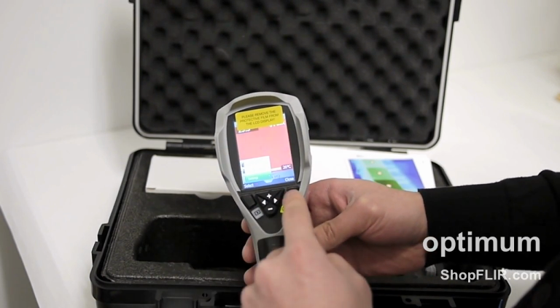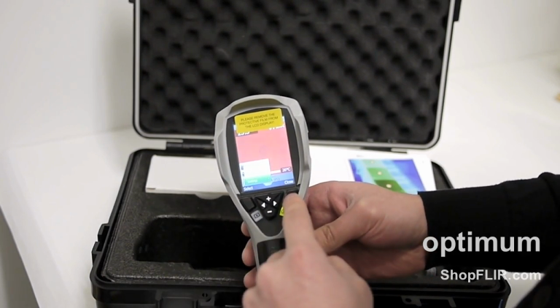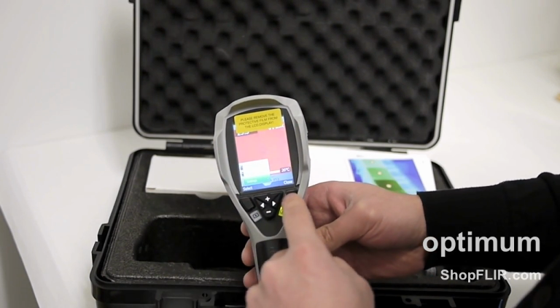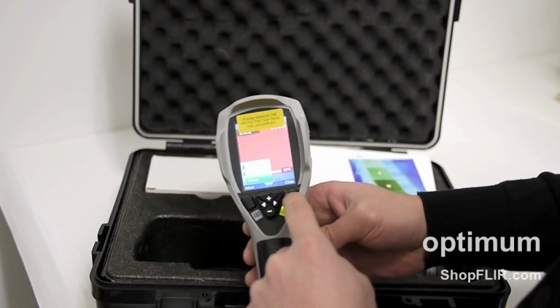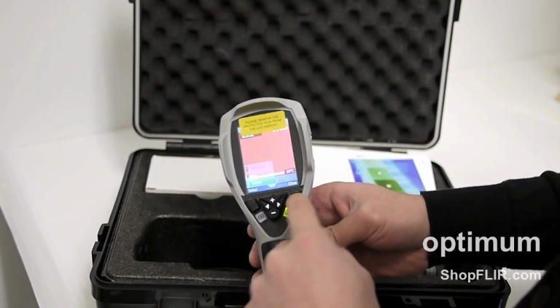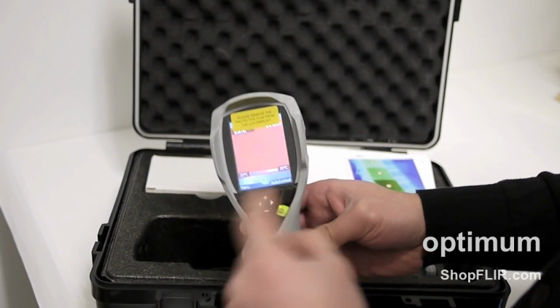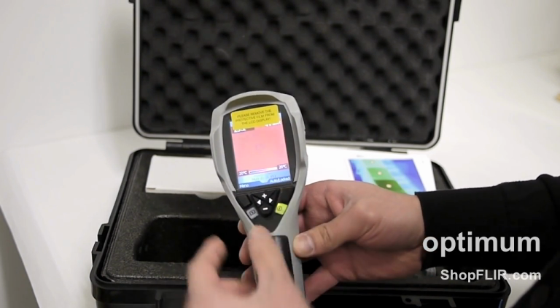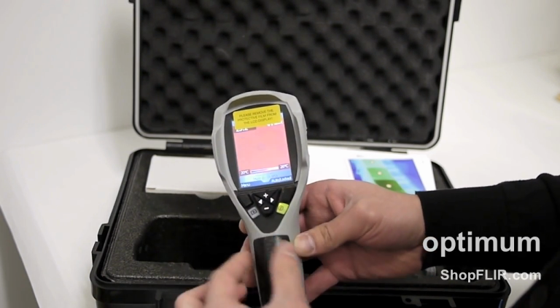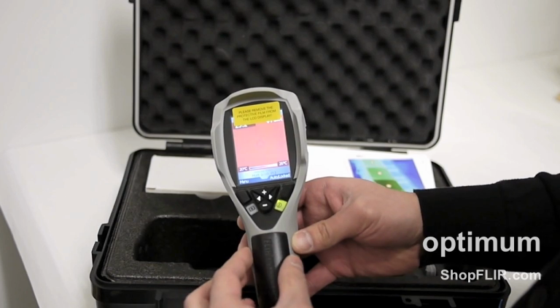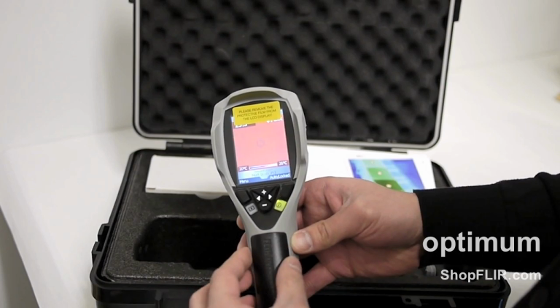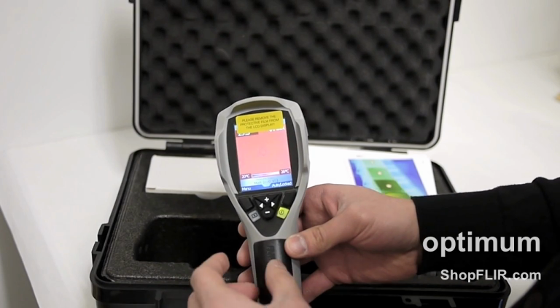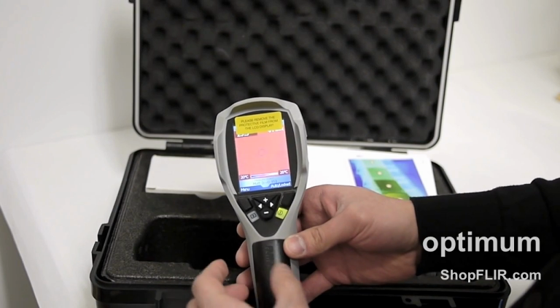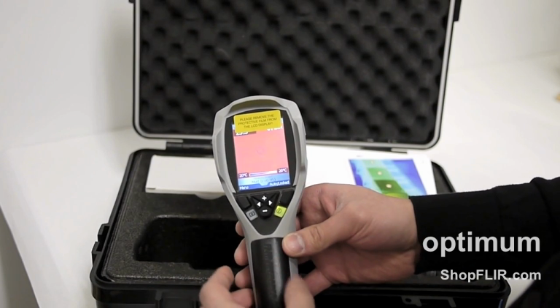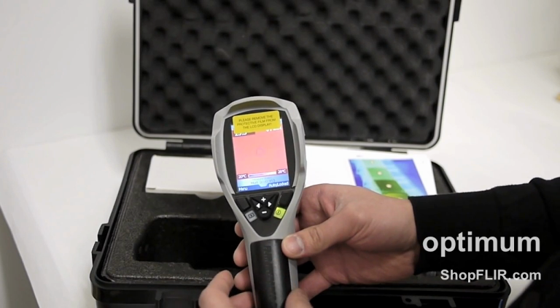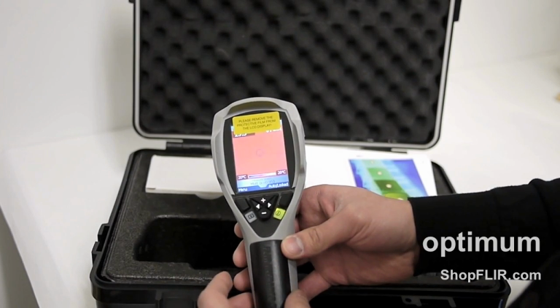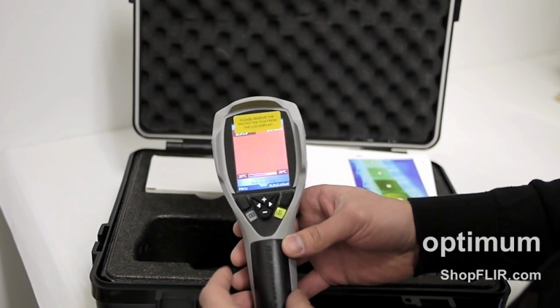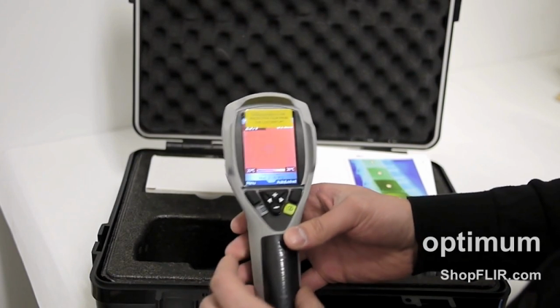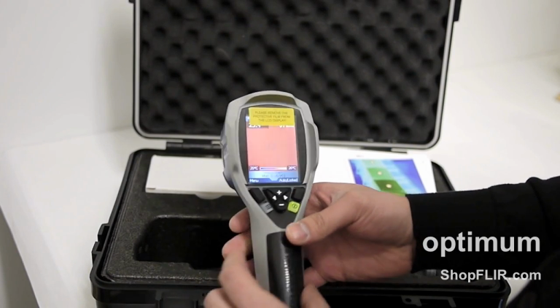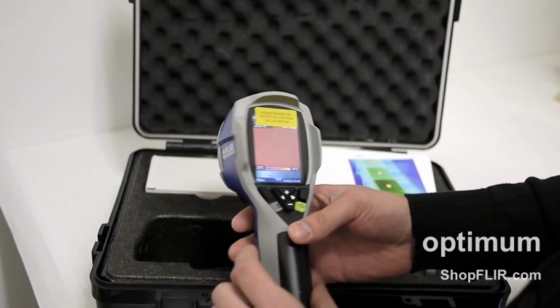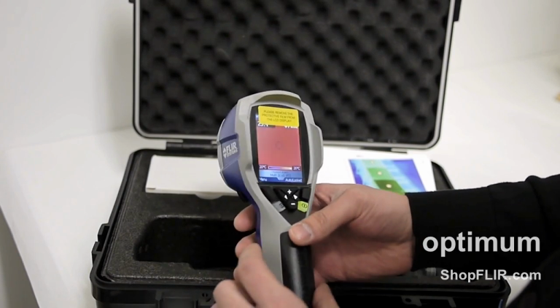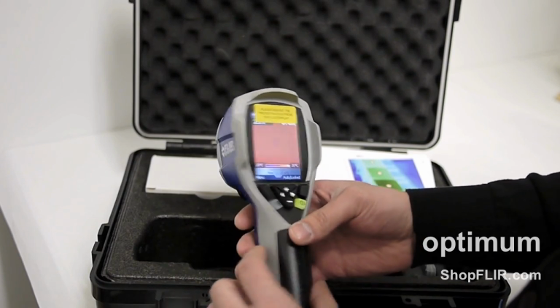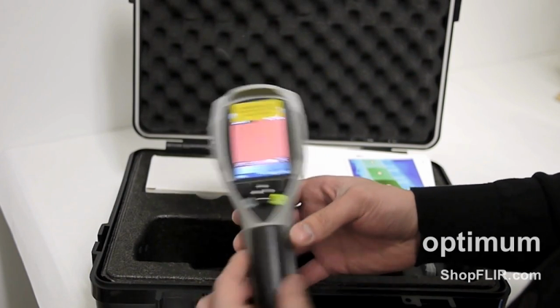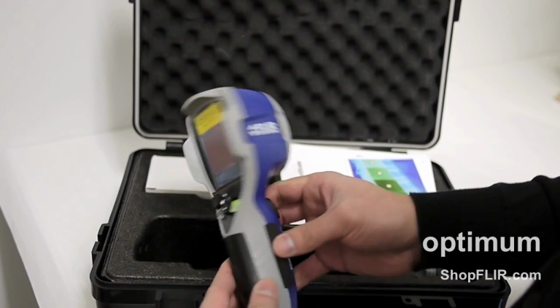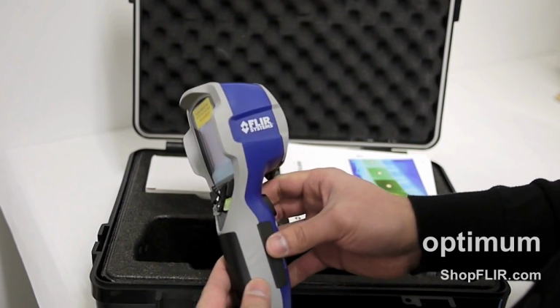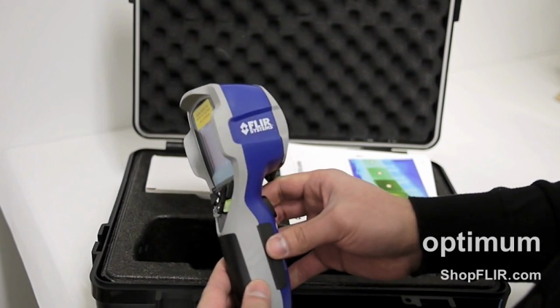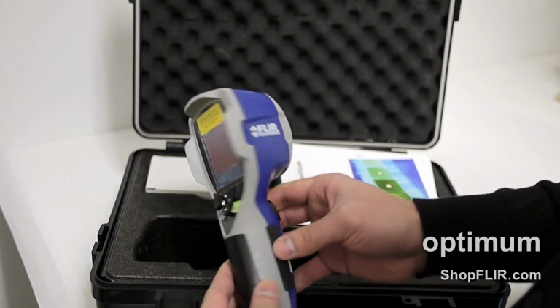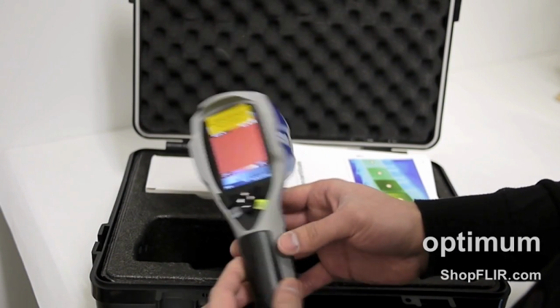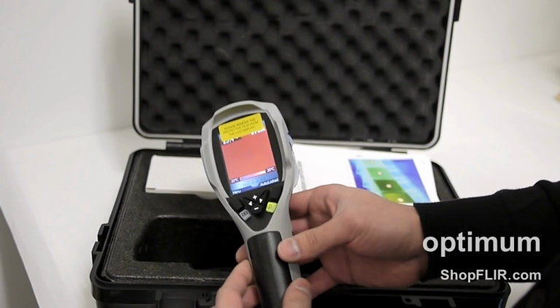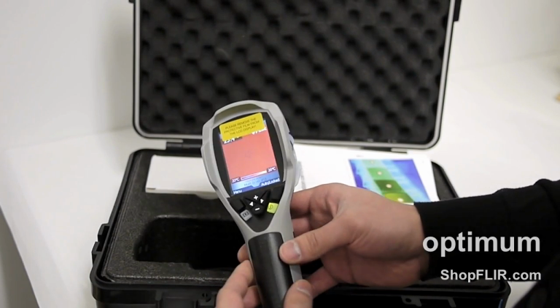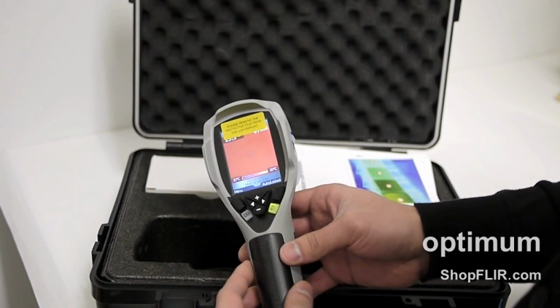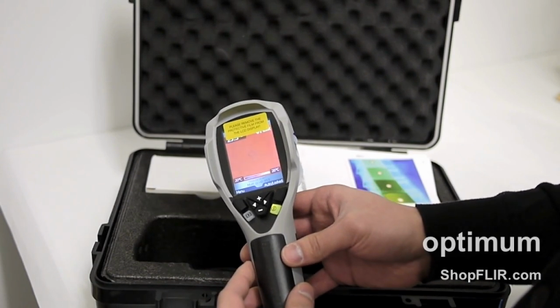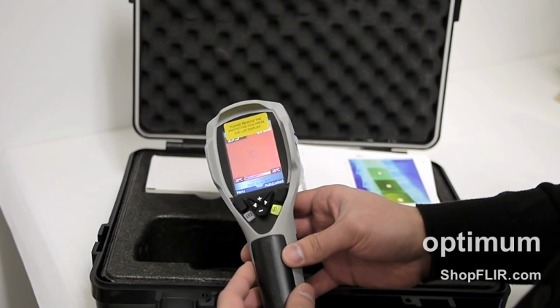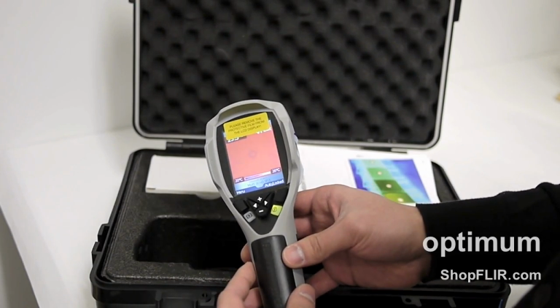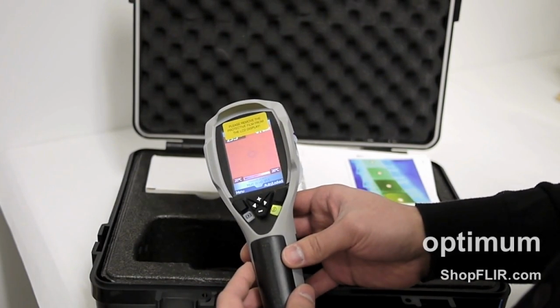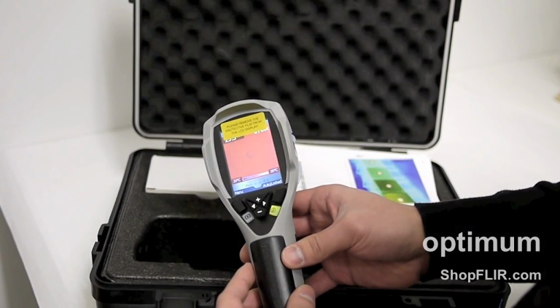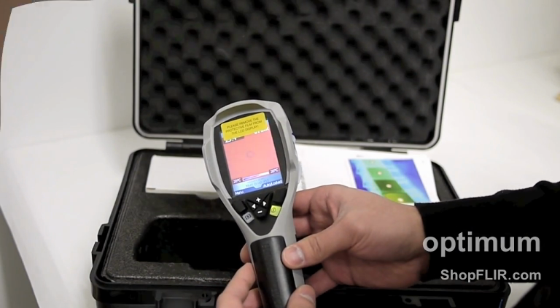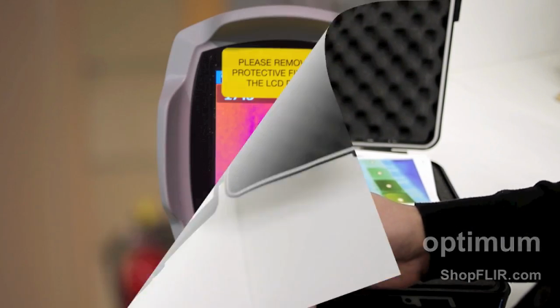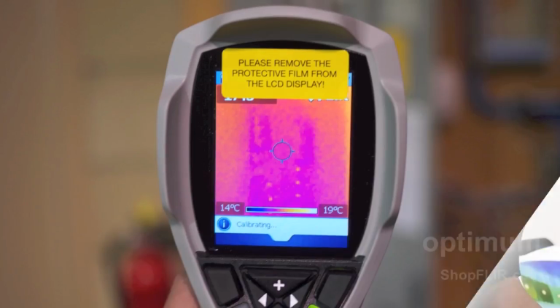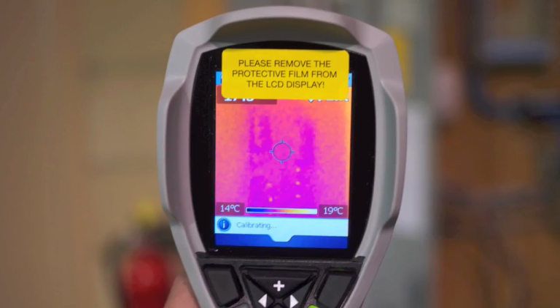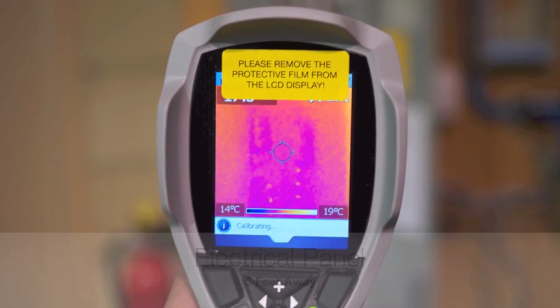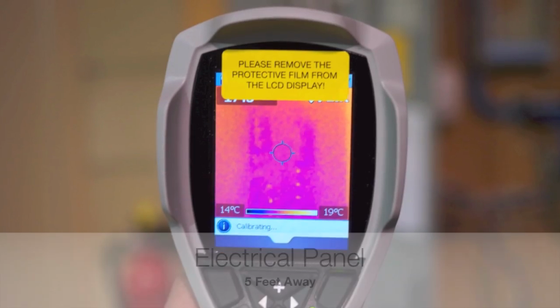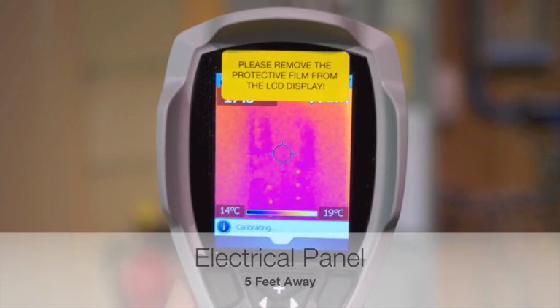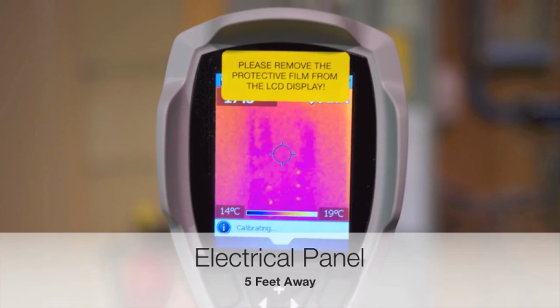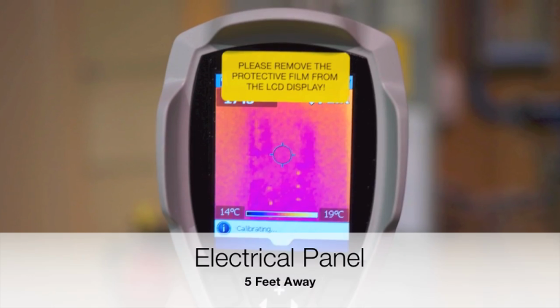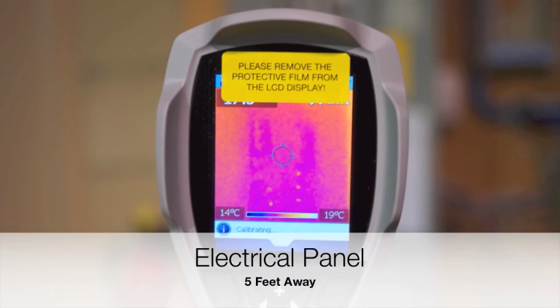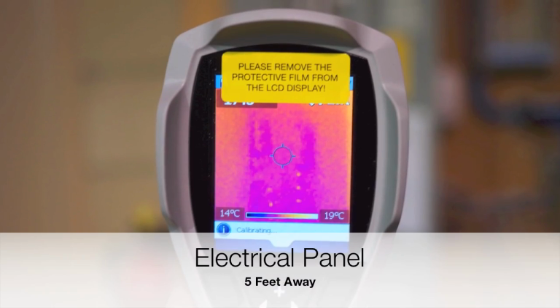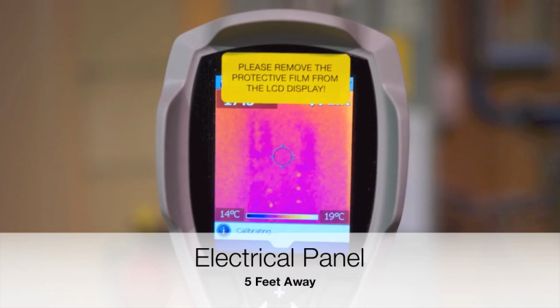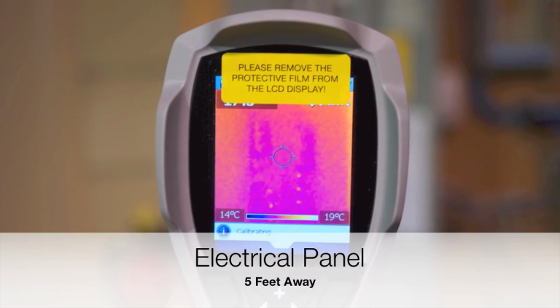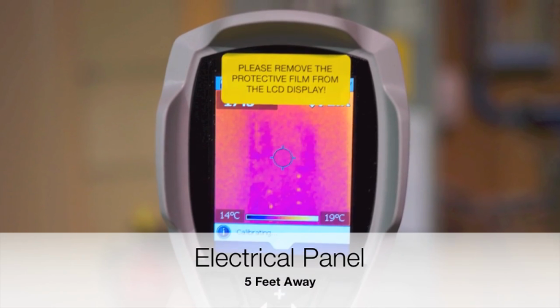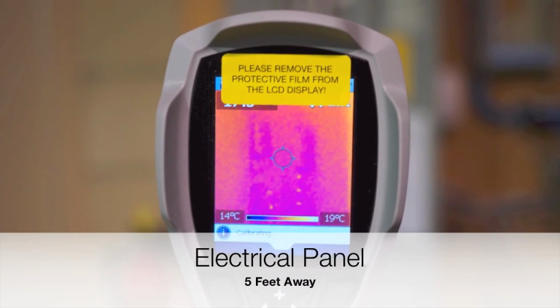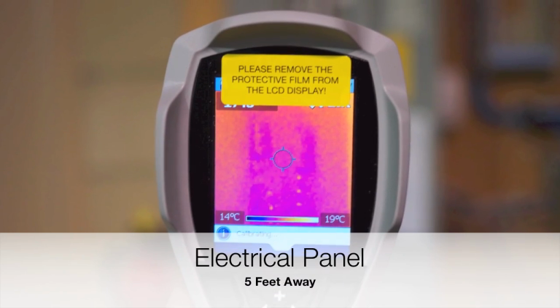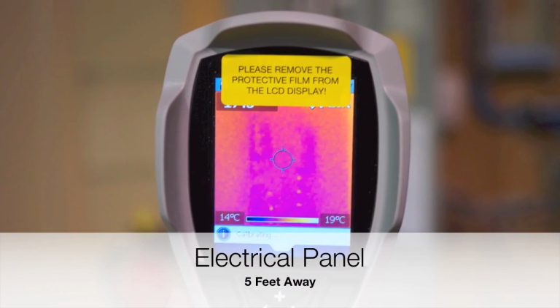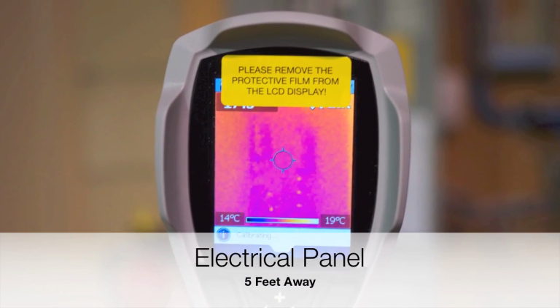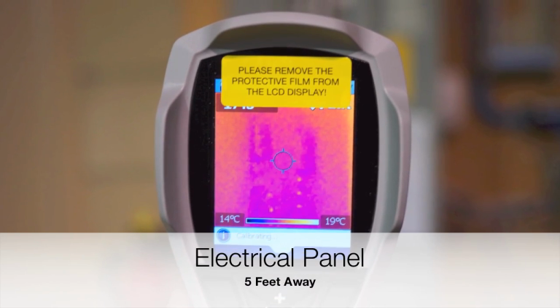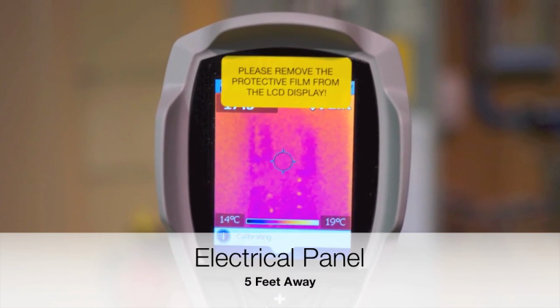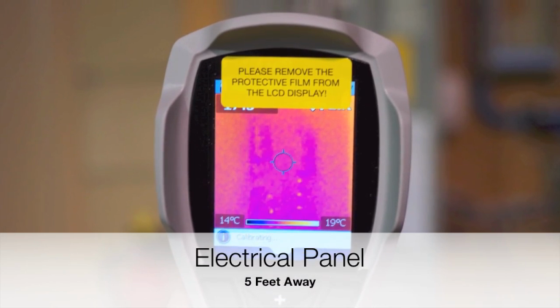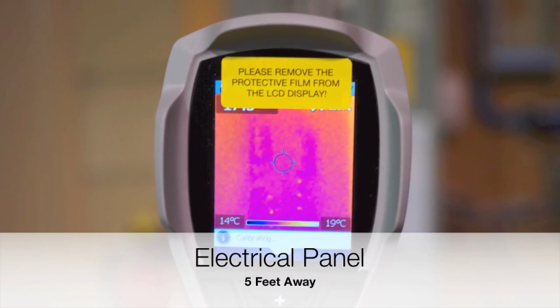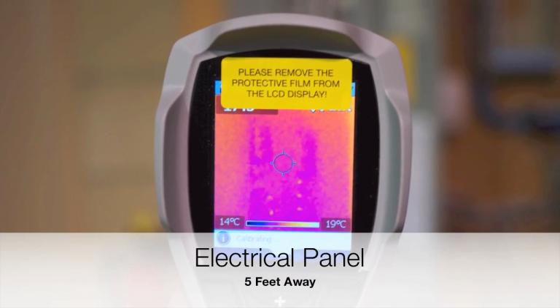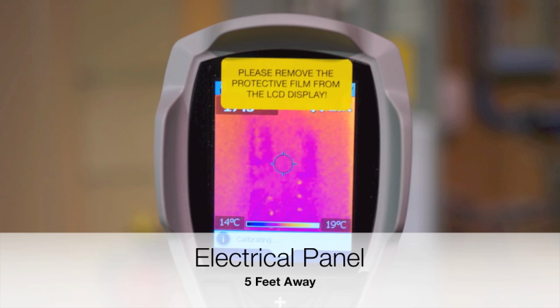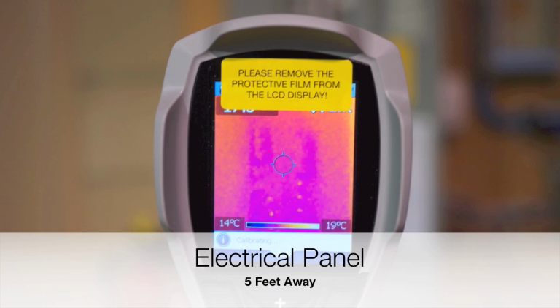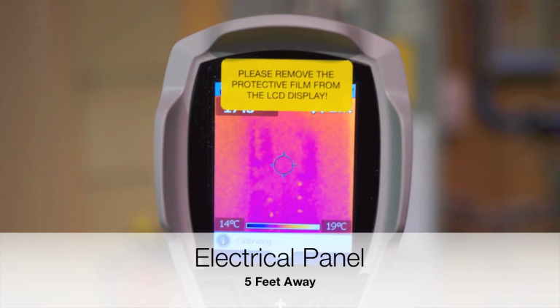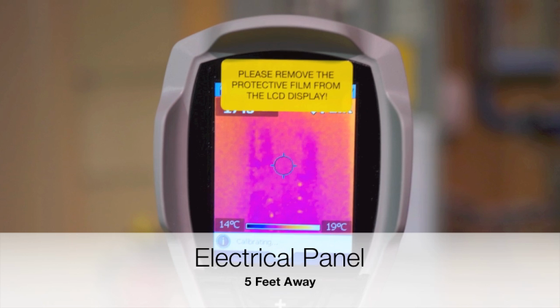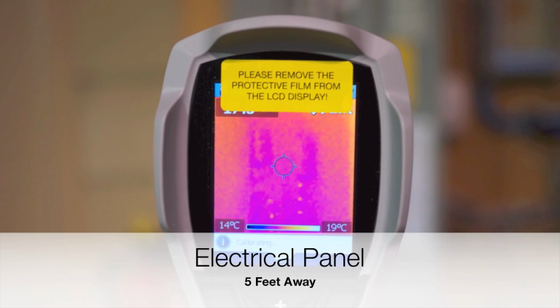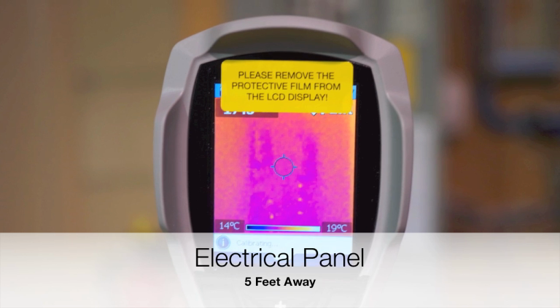So I'm just going to close the menu, and with that let's go take some photos.